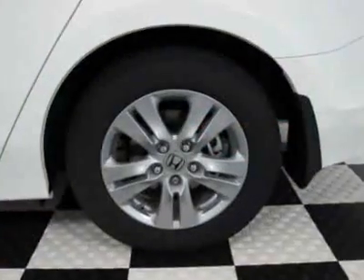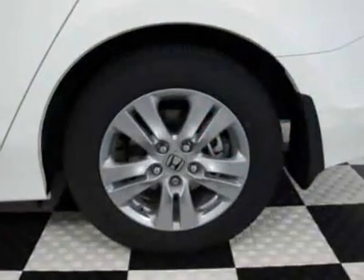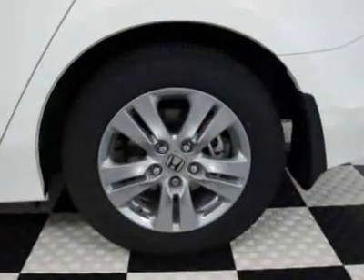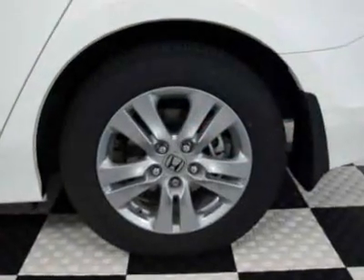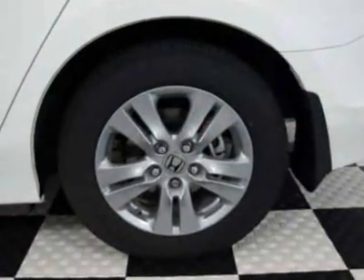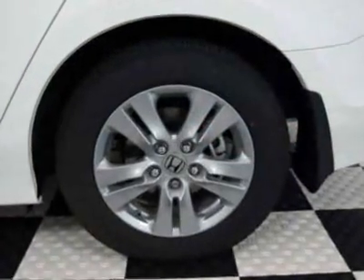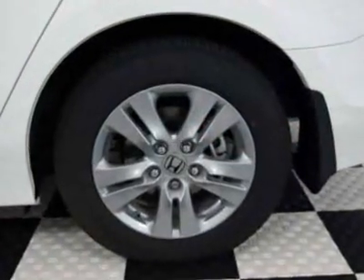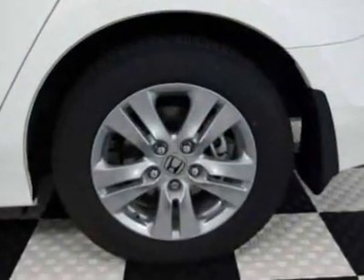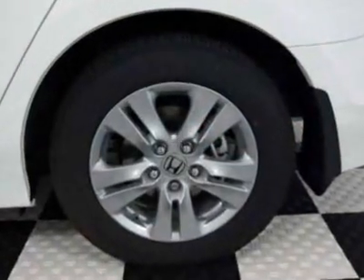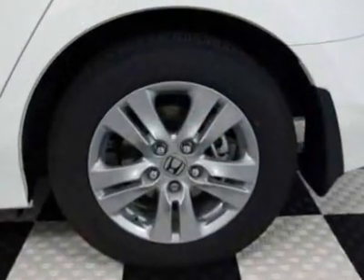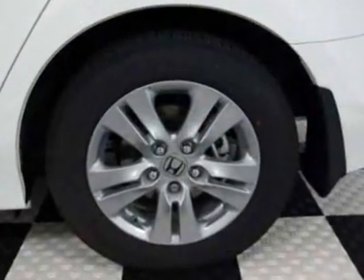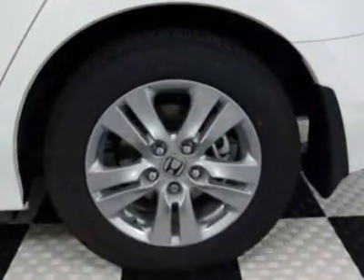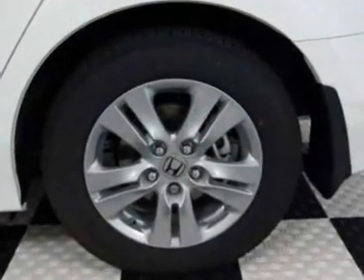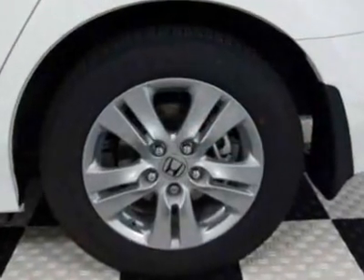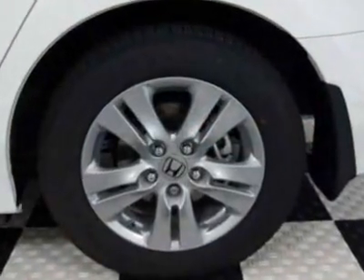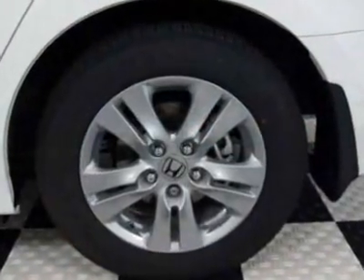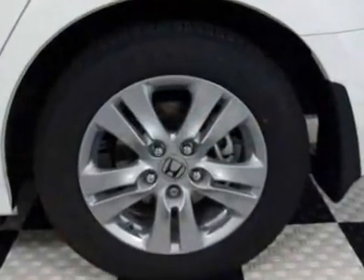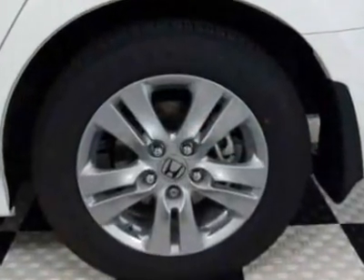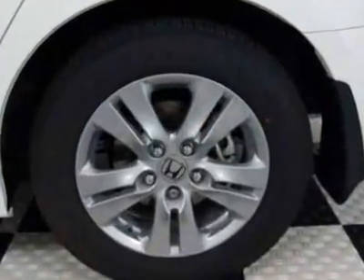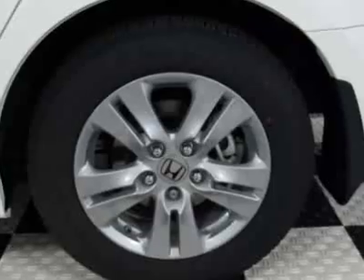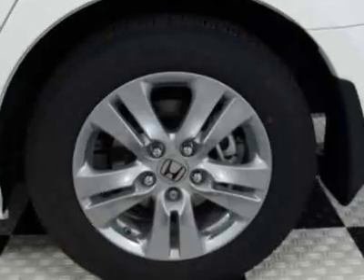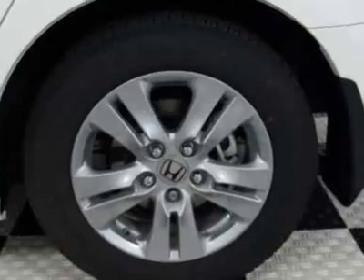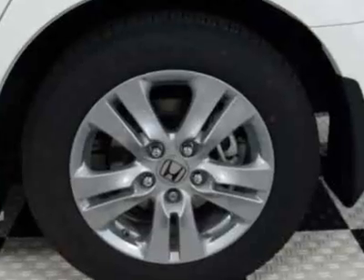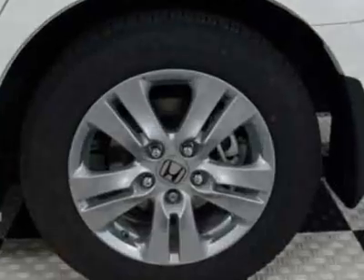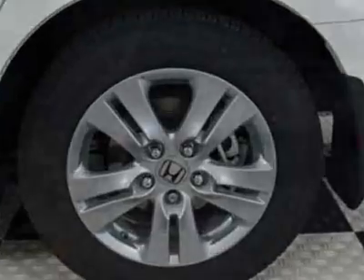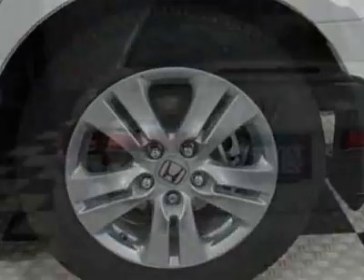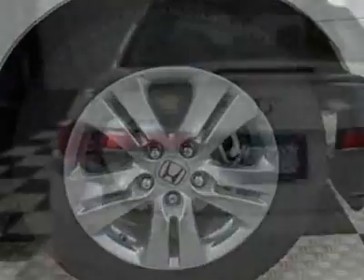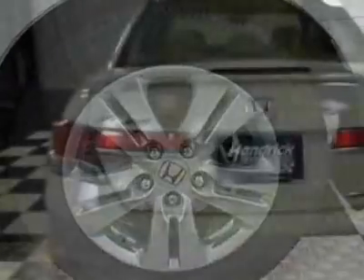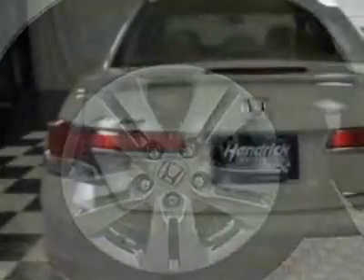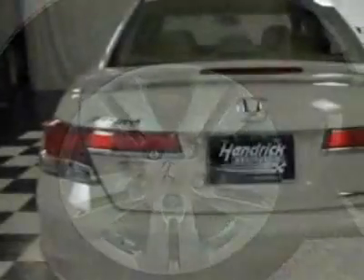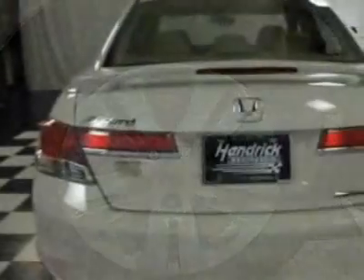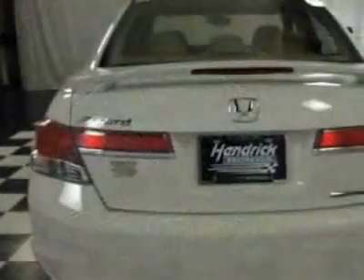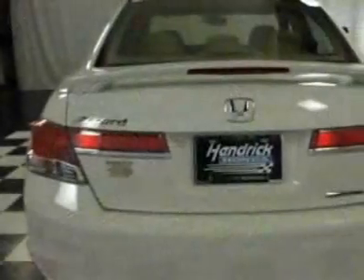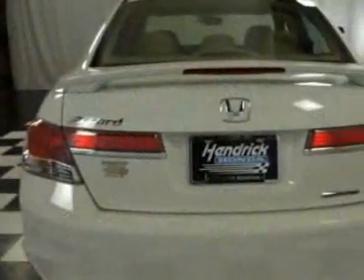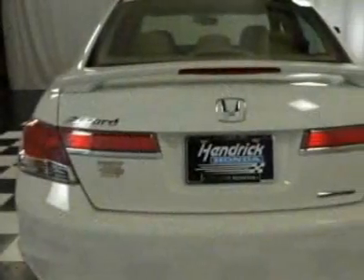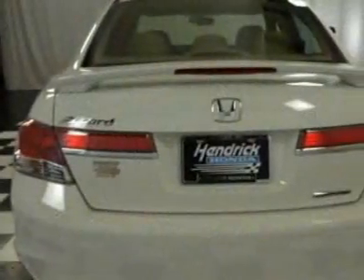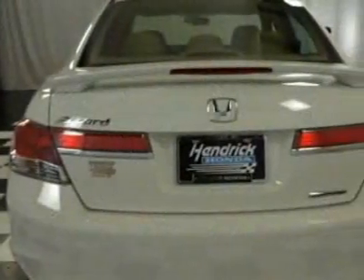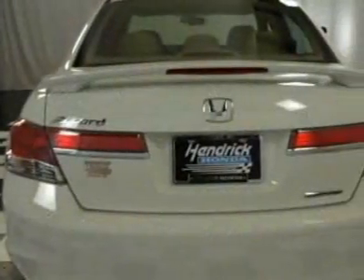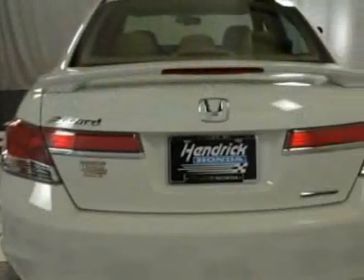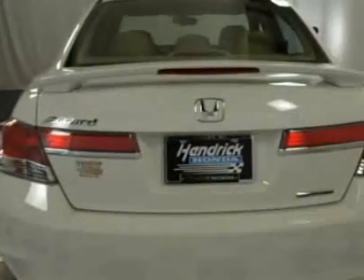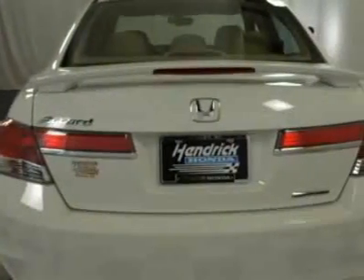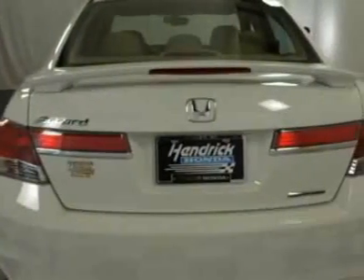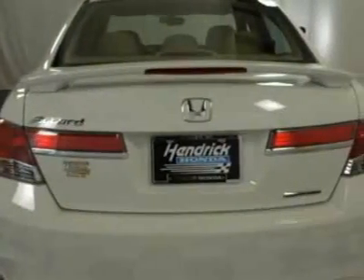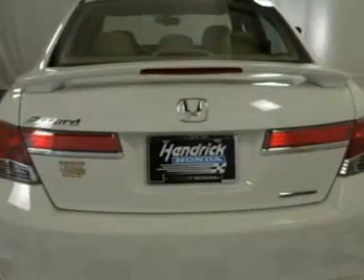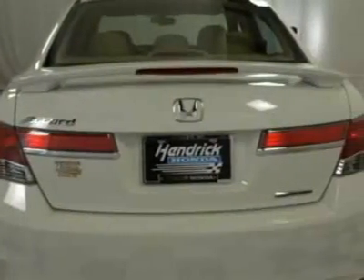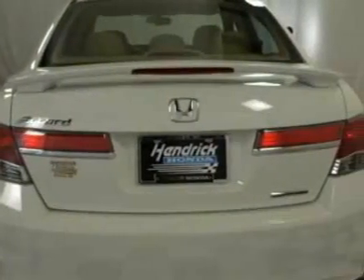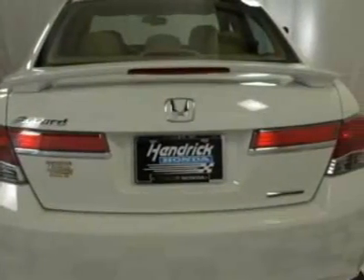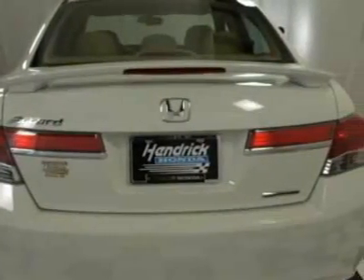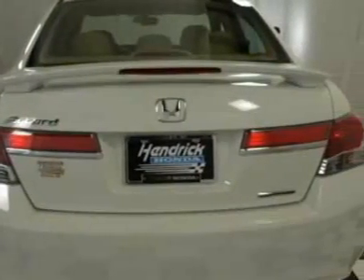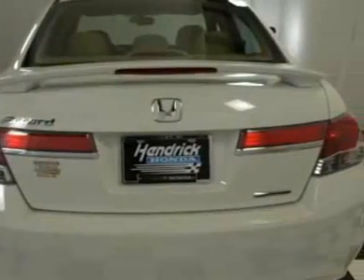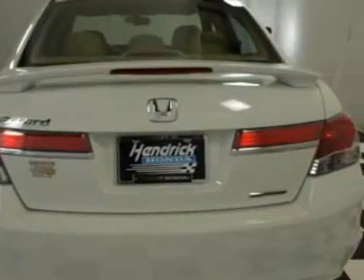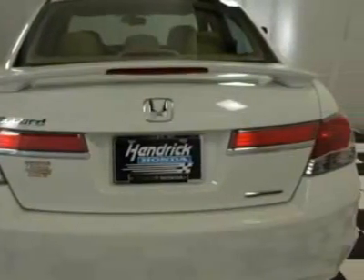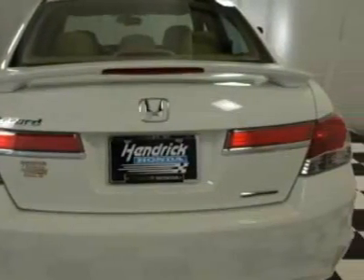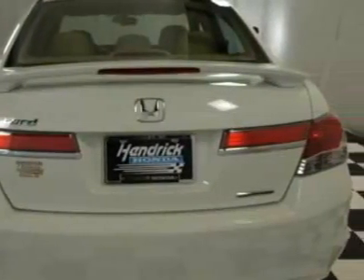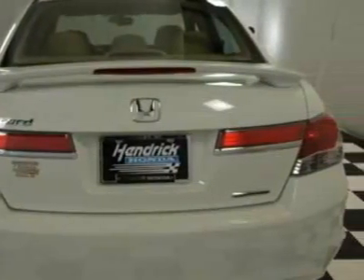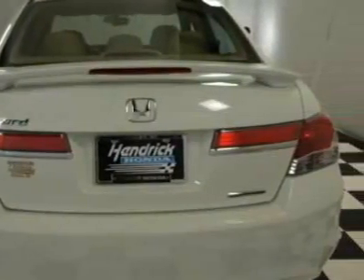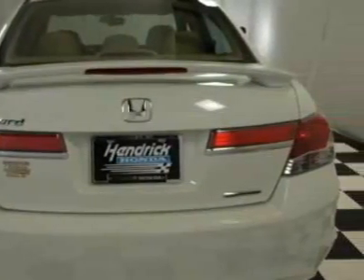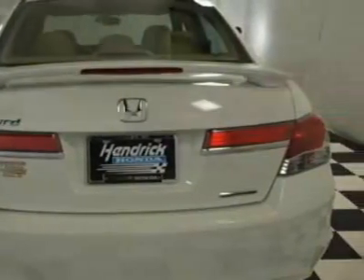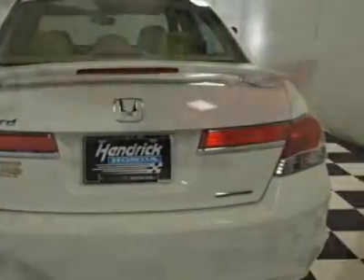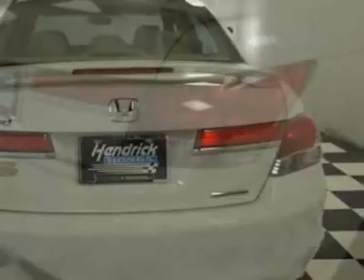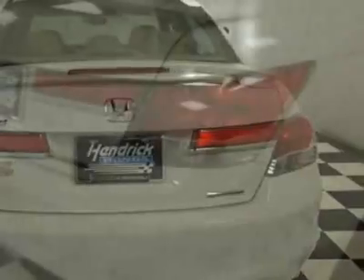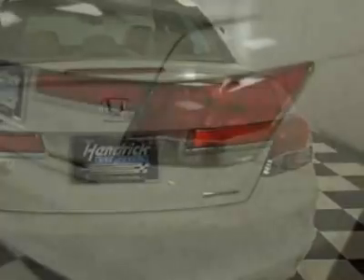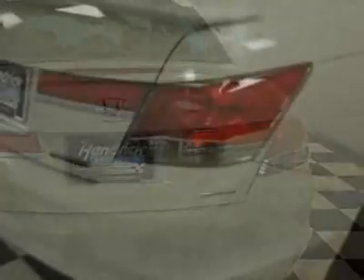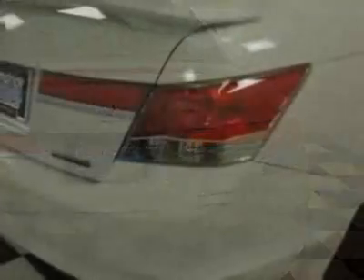Call 888-244-8138 or email our friendly sales staff today to schedule a test drive.